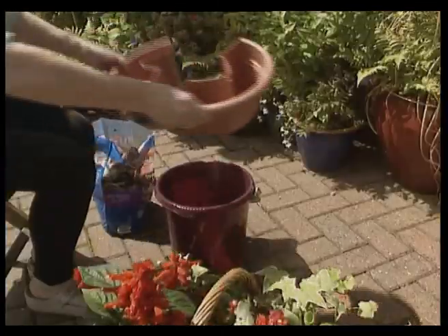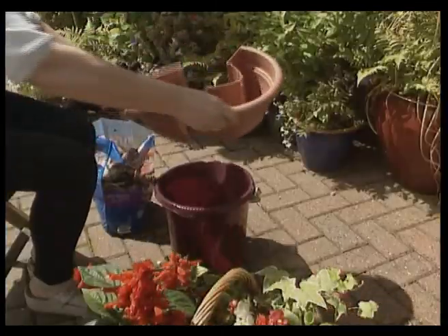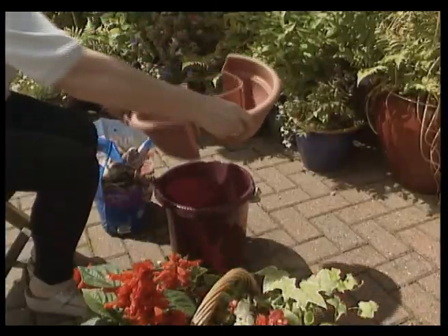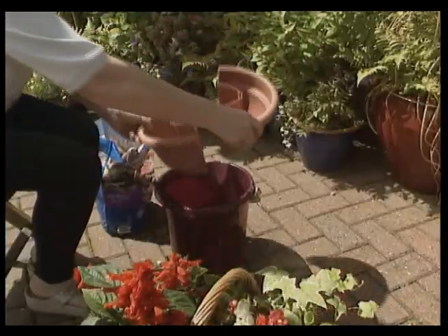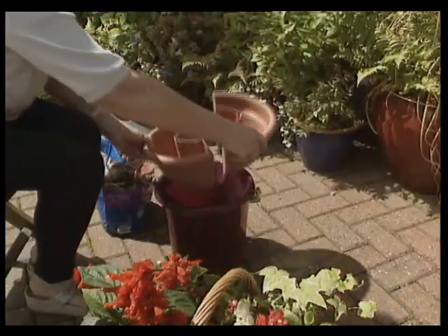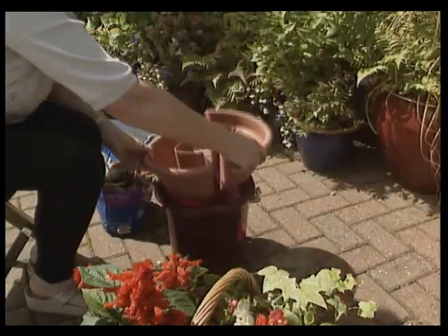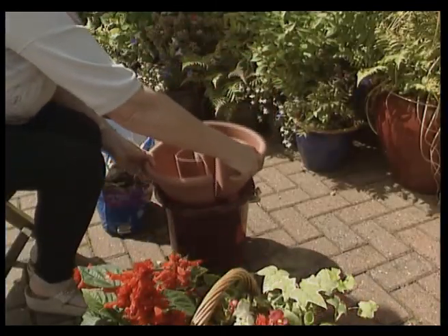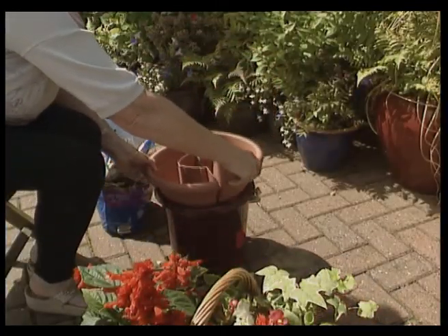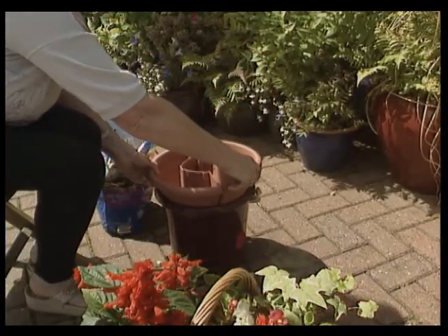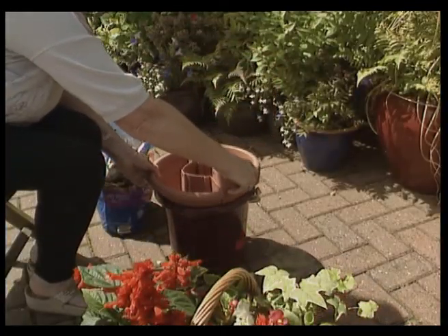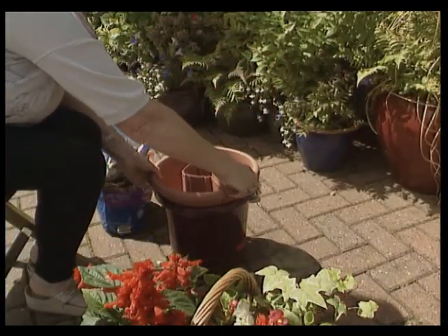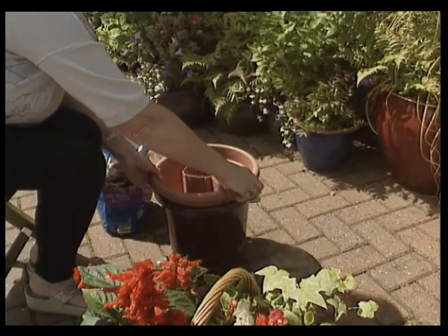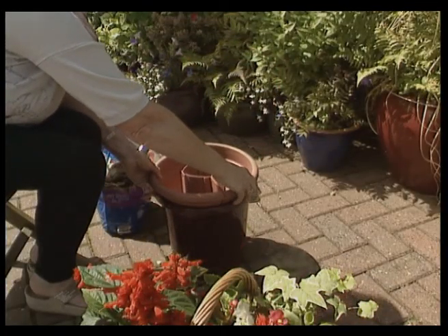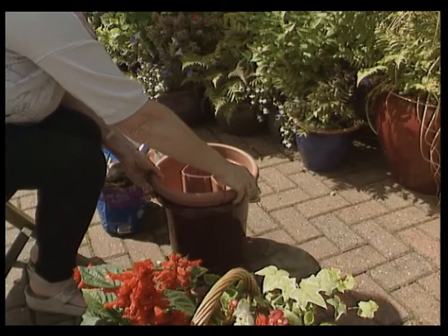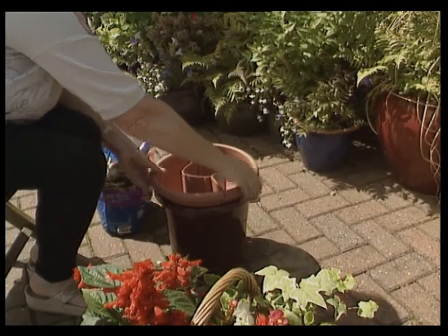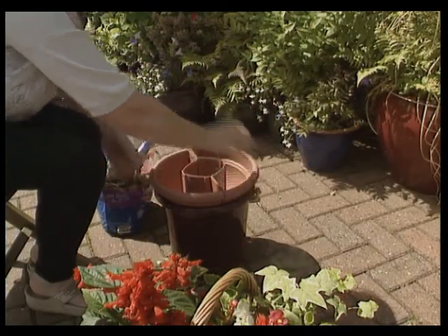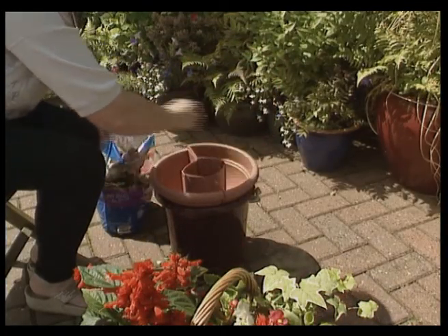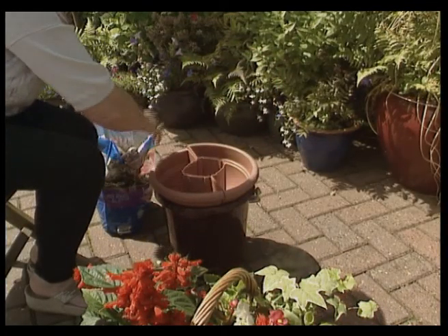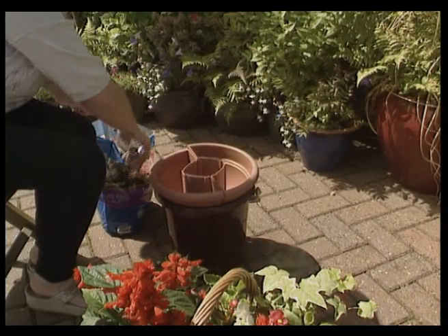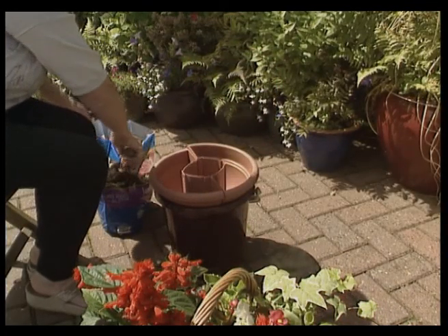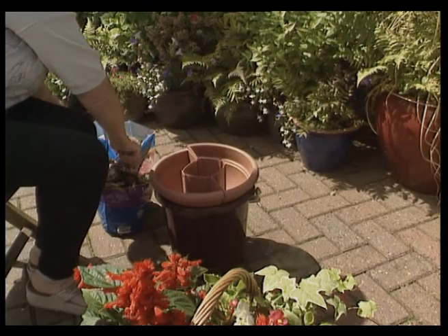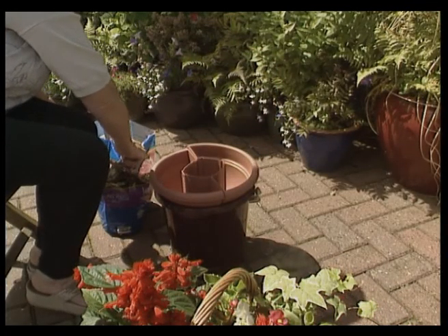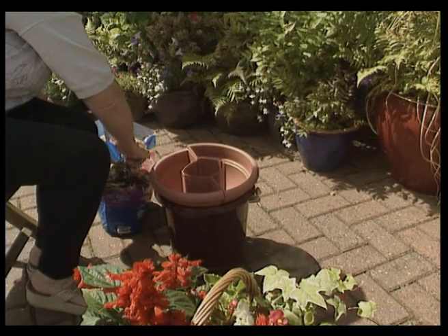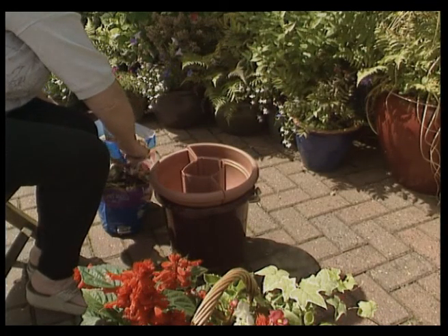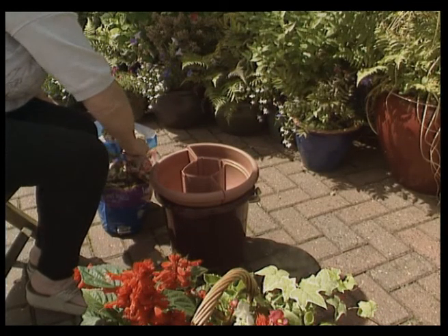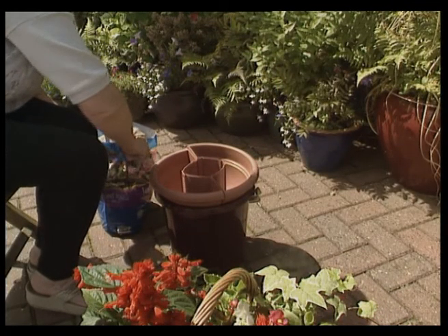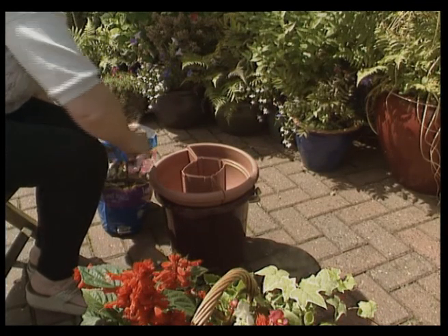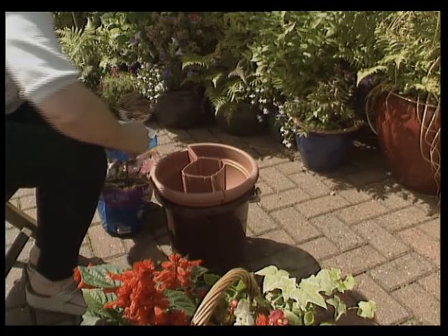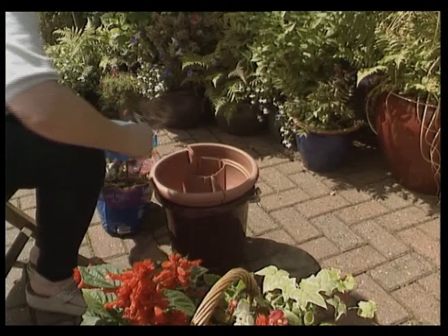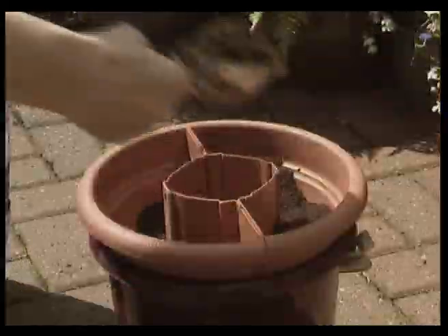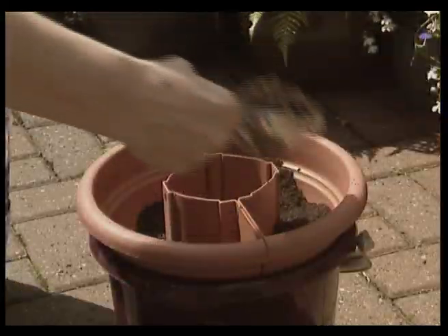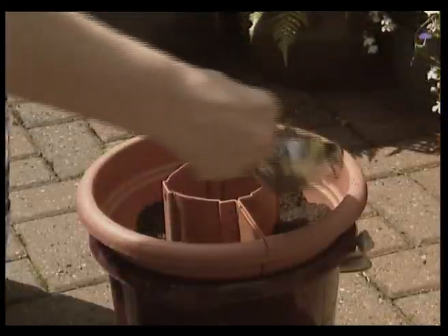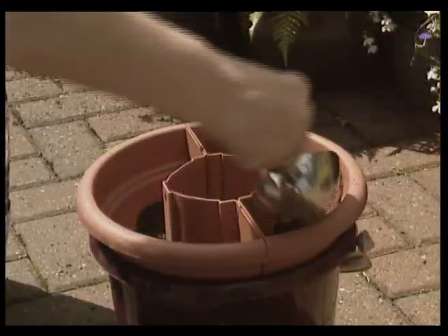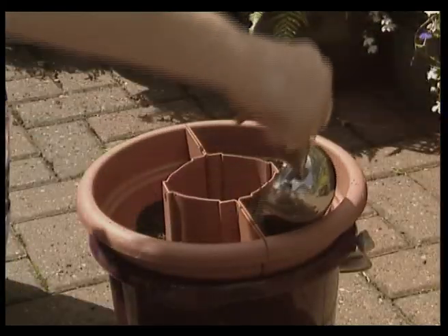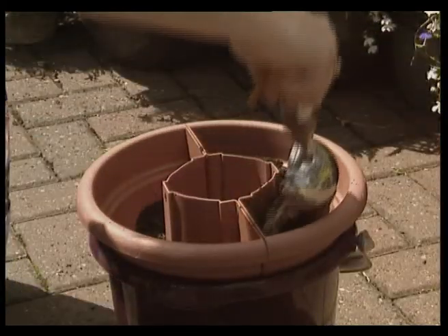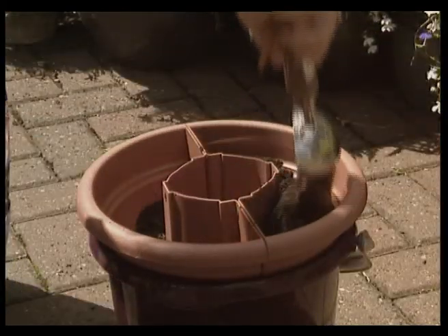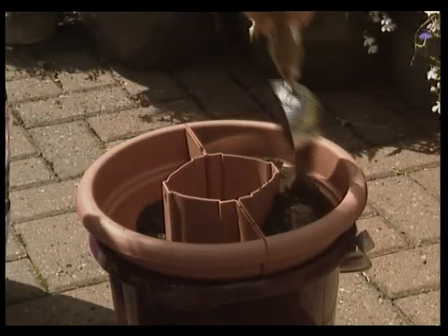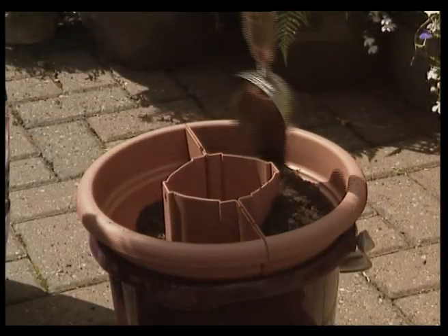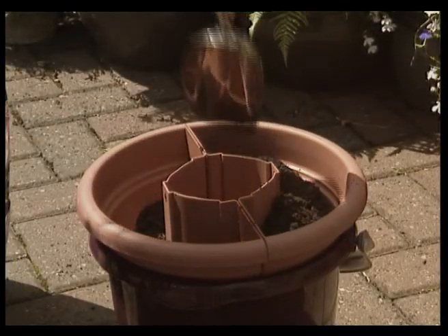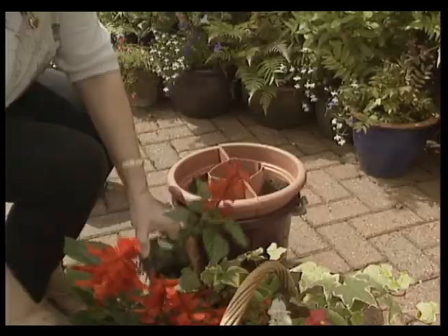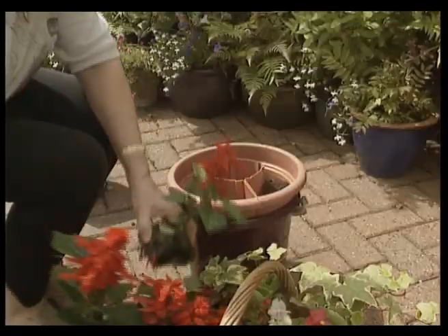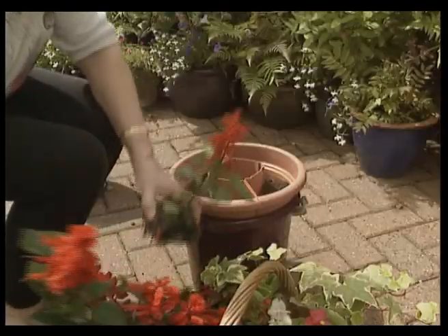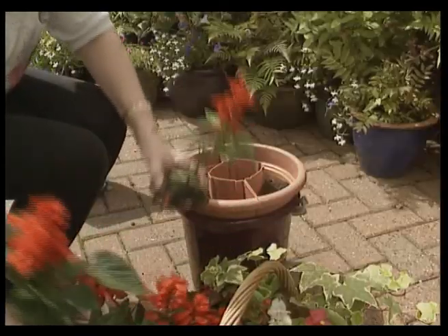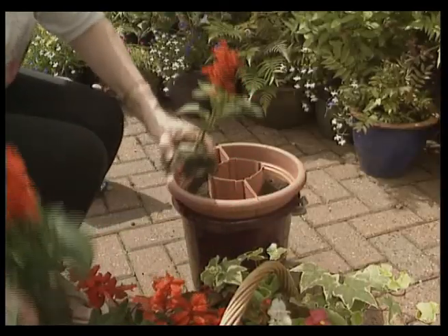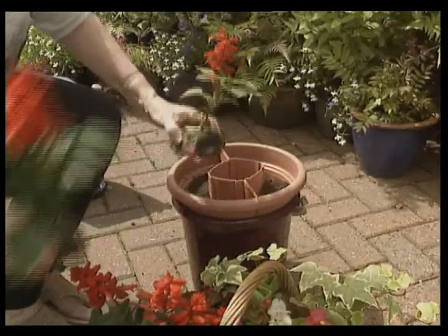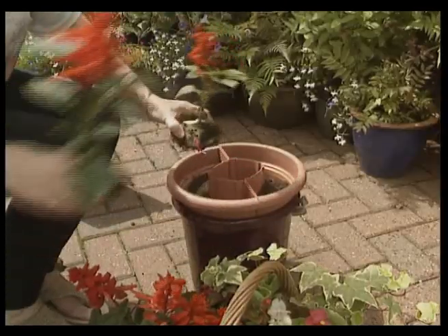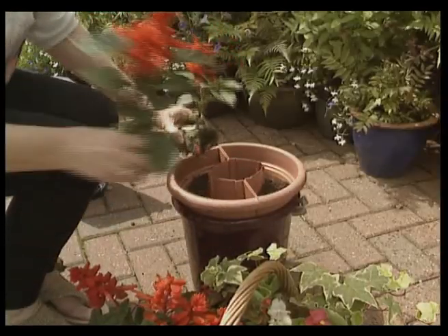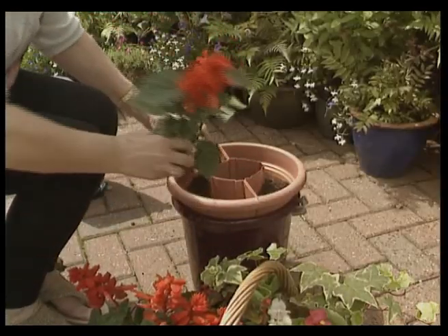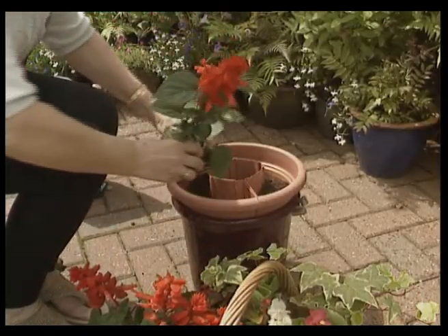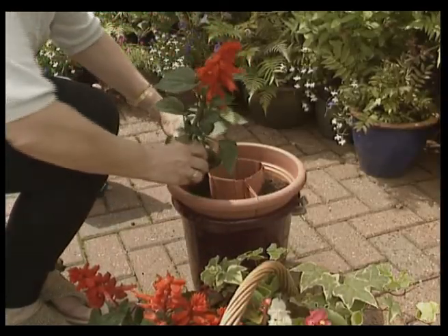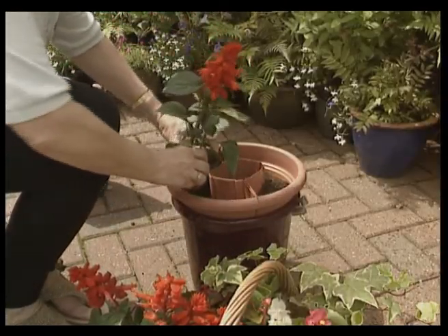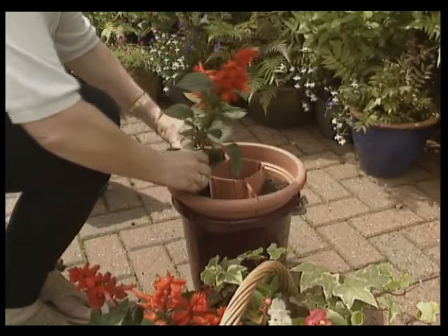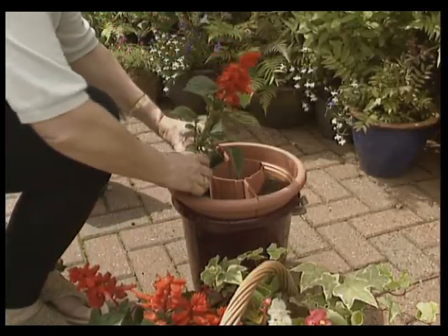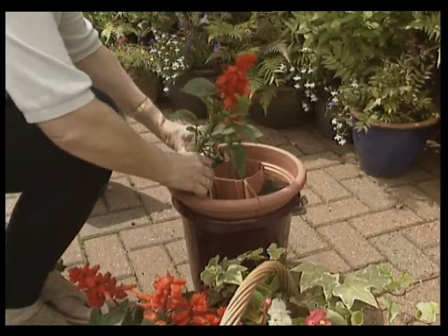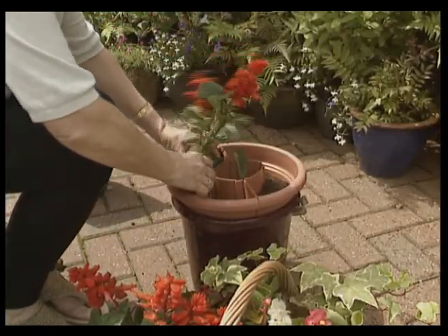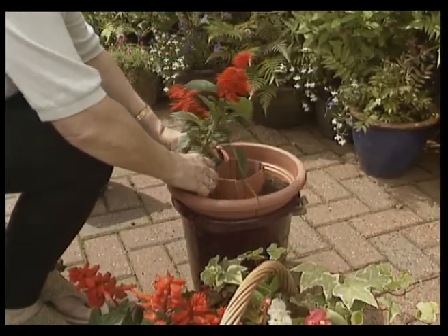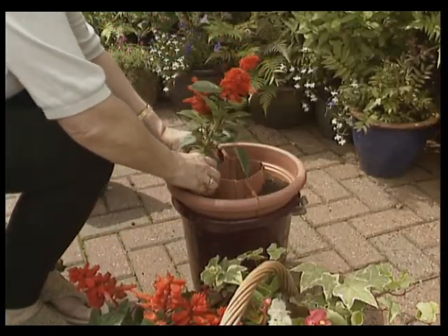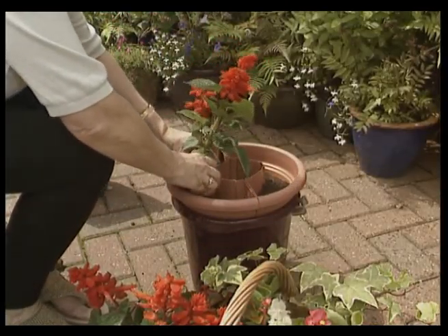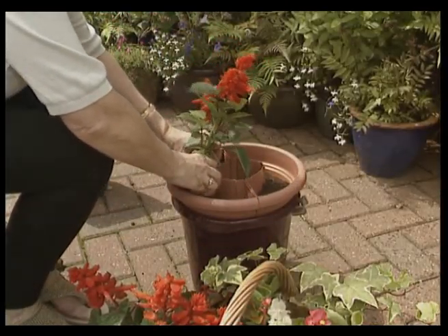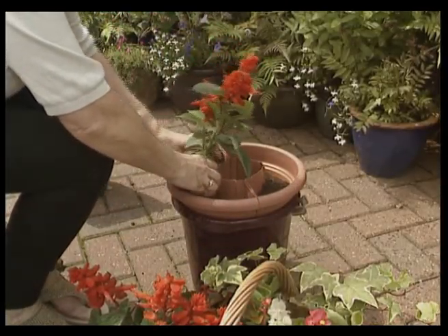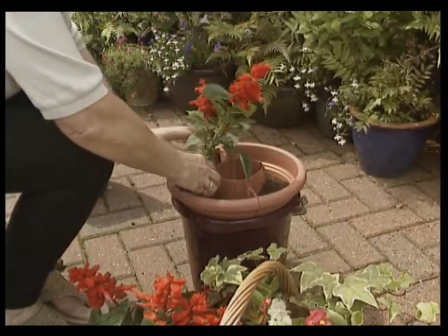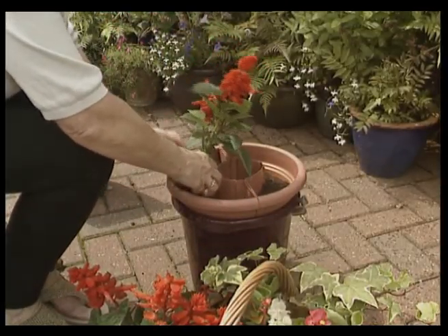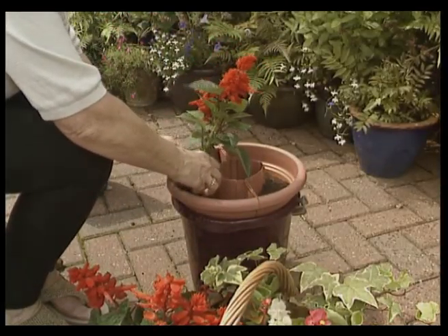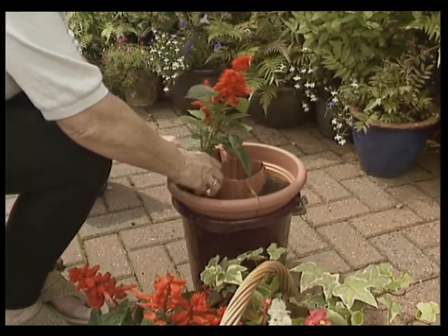Here's a handy tip for pre-planting: position the pots in a bucket to hold them upright. Your hands are now free to arrange your selection of plants and herbs.